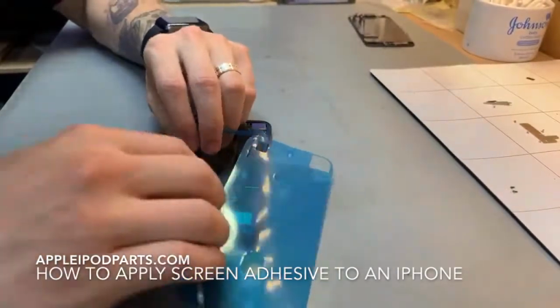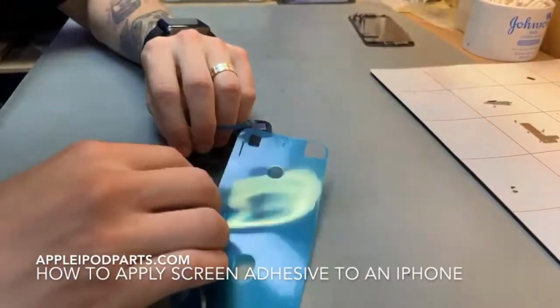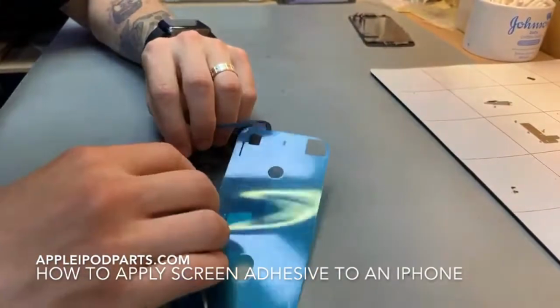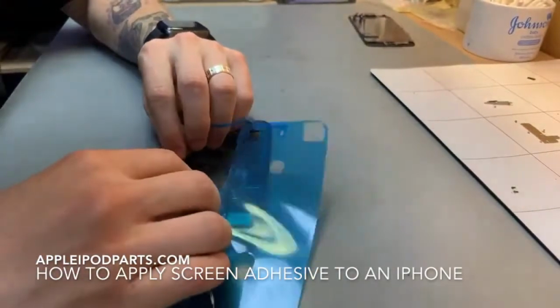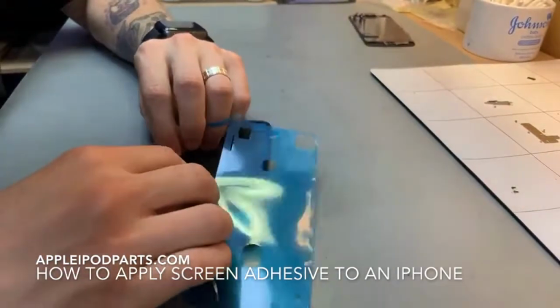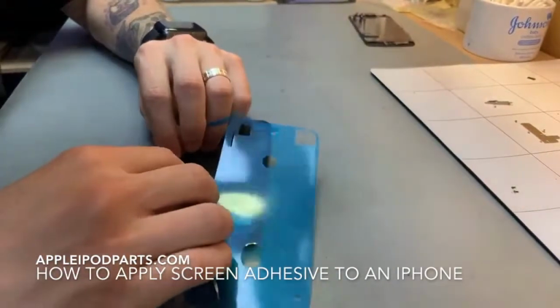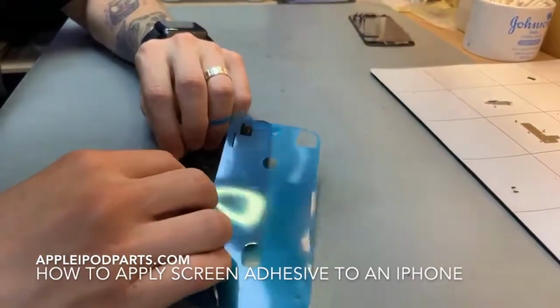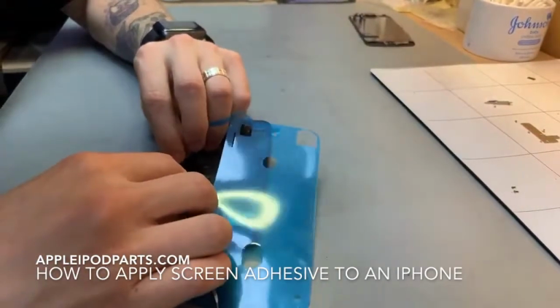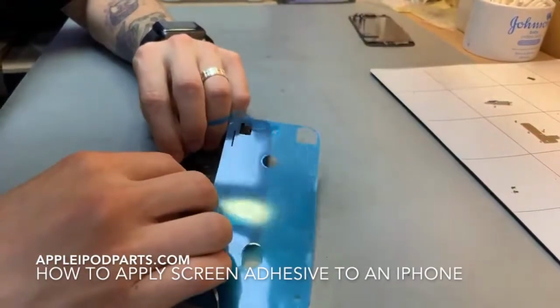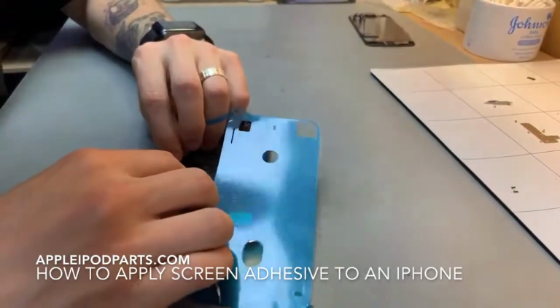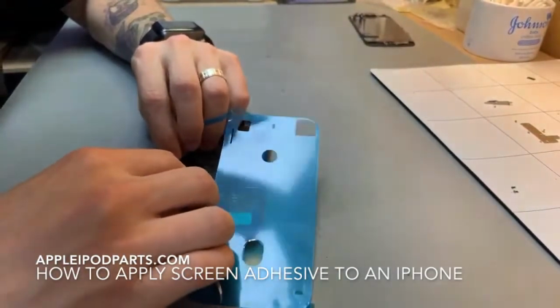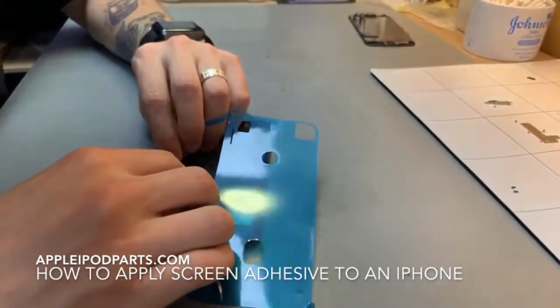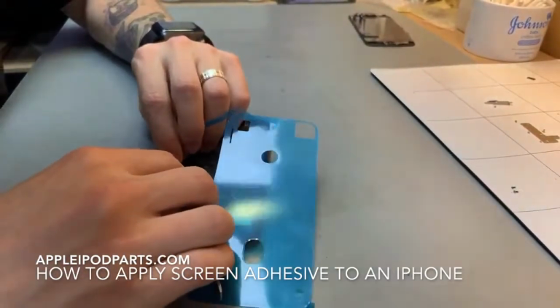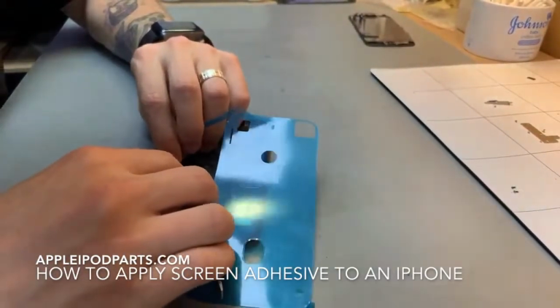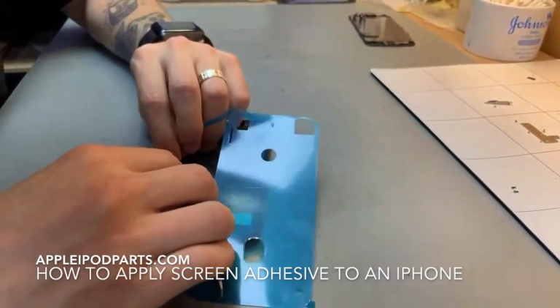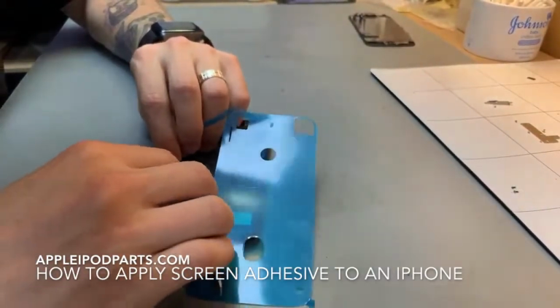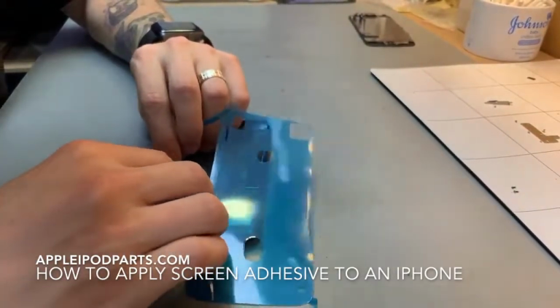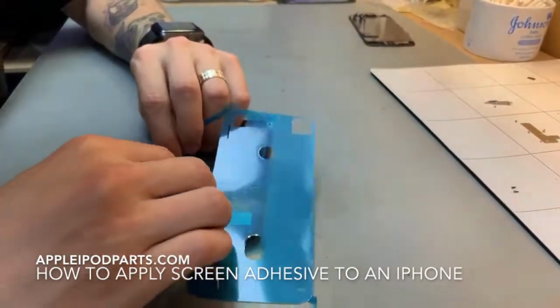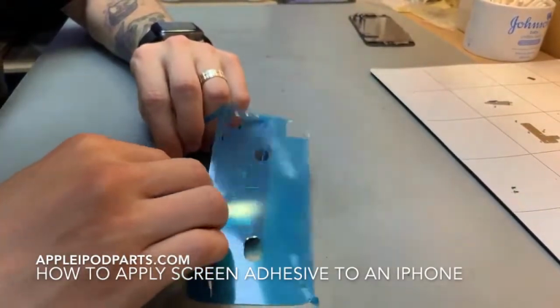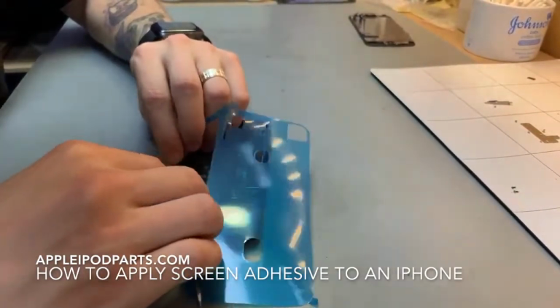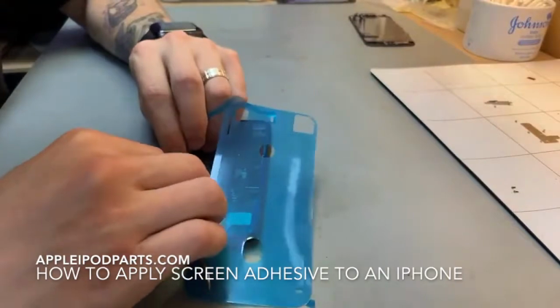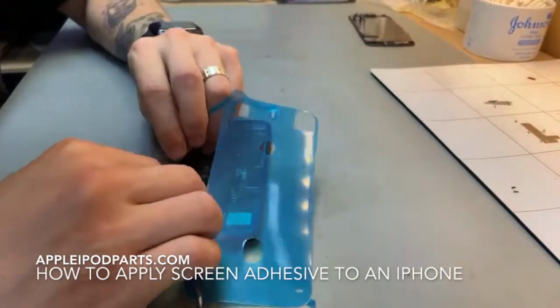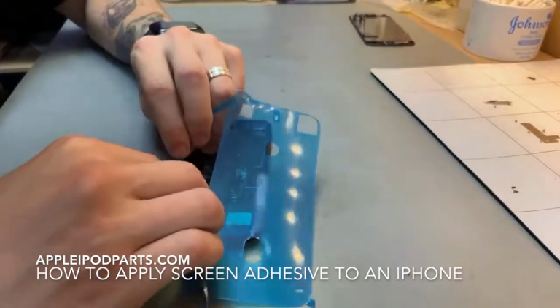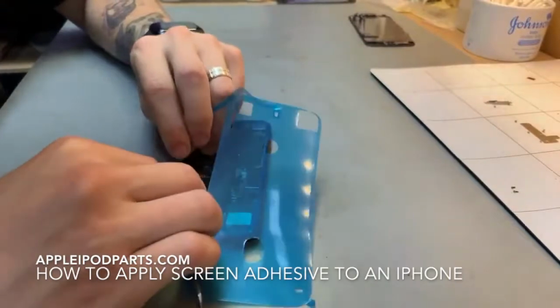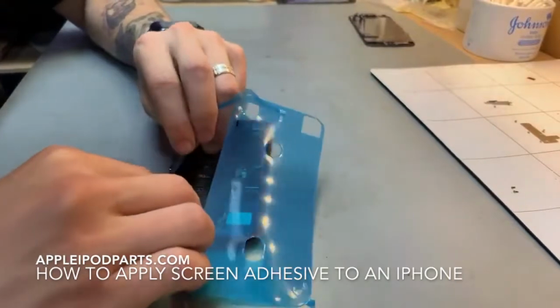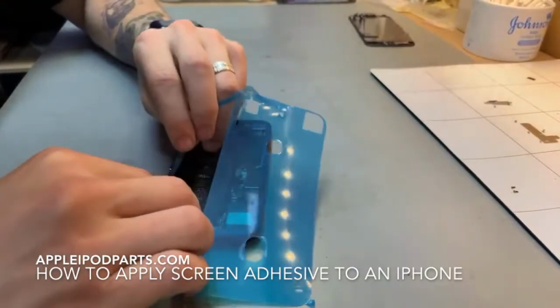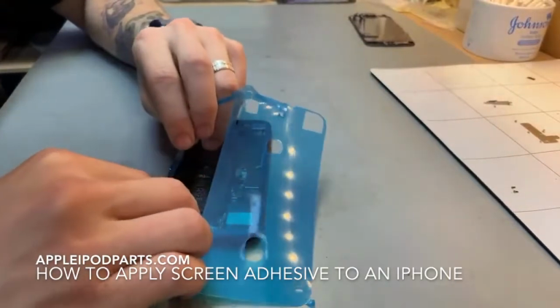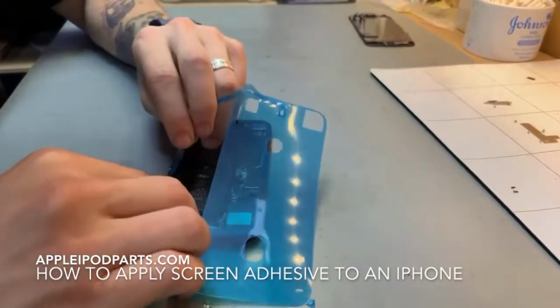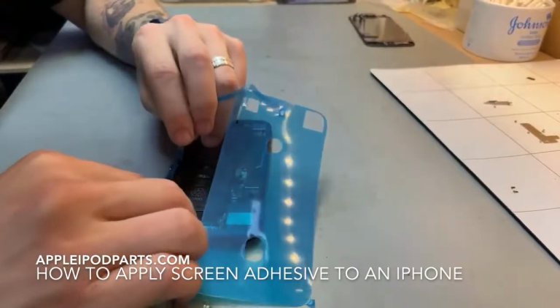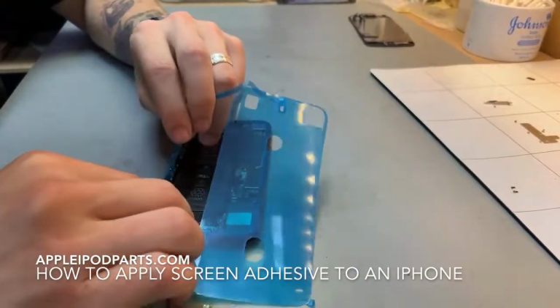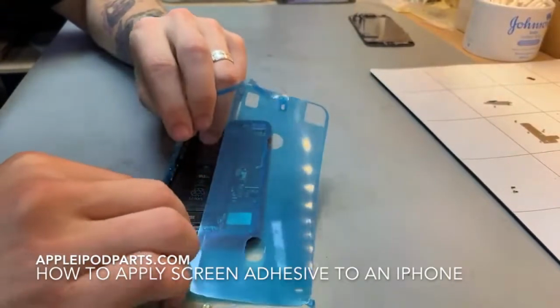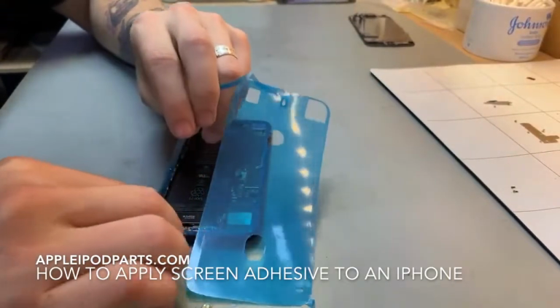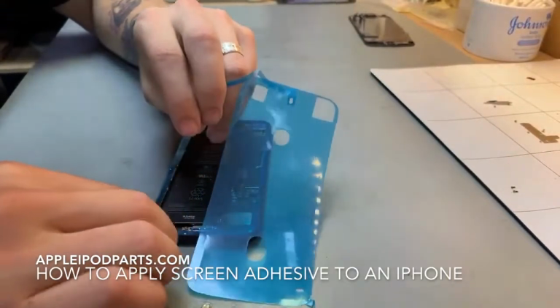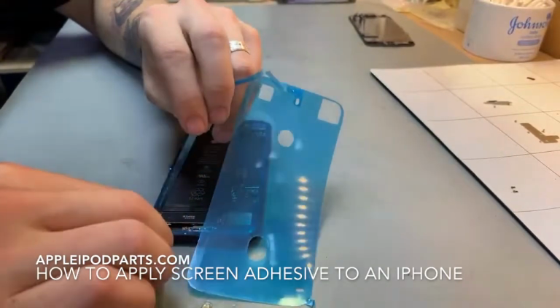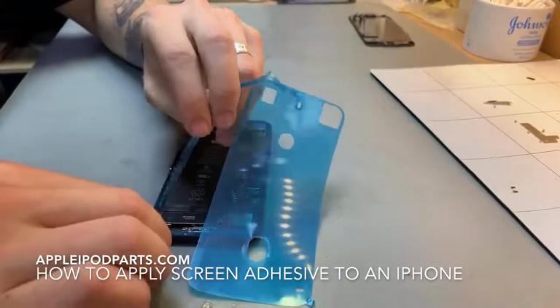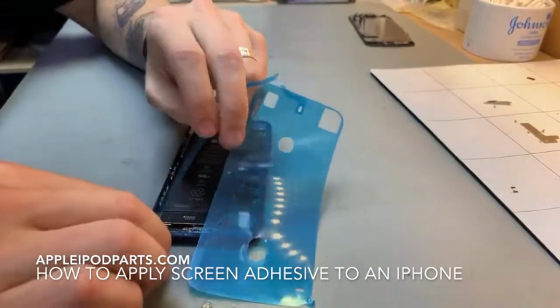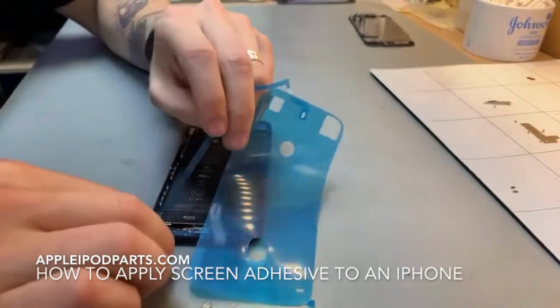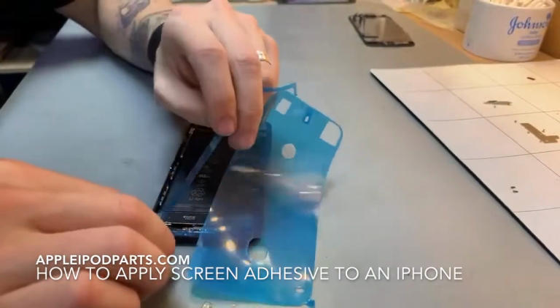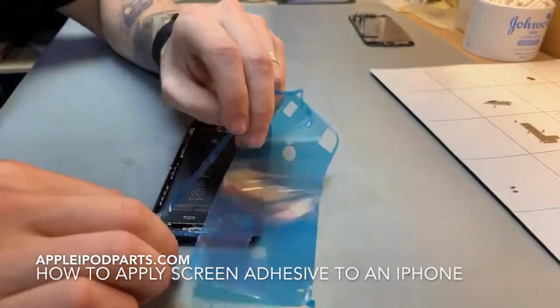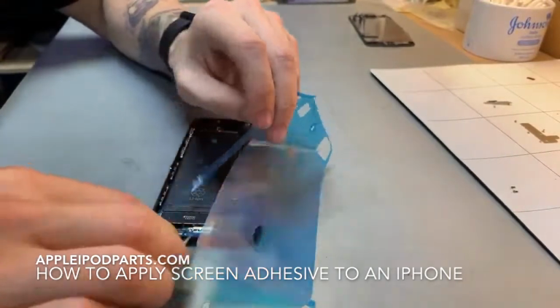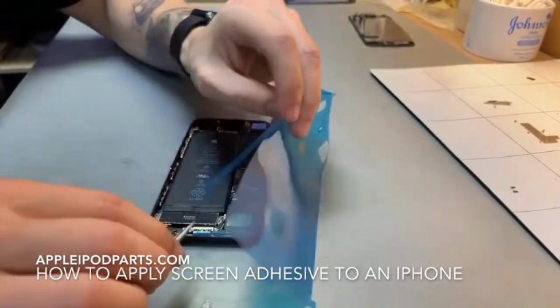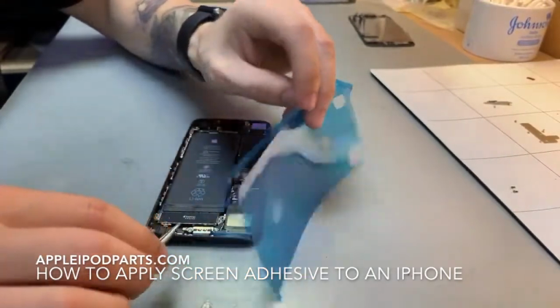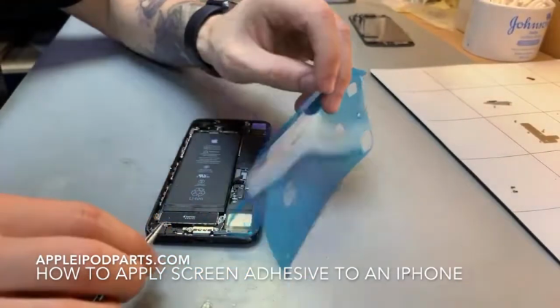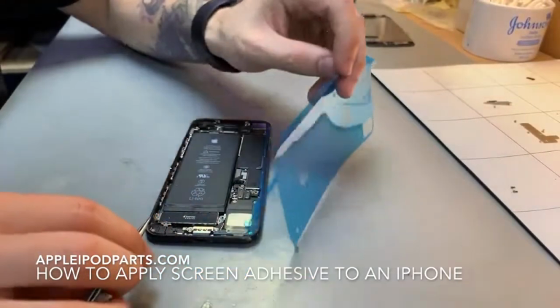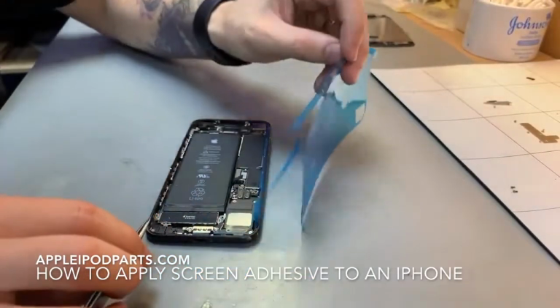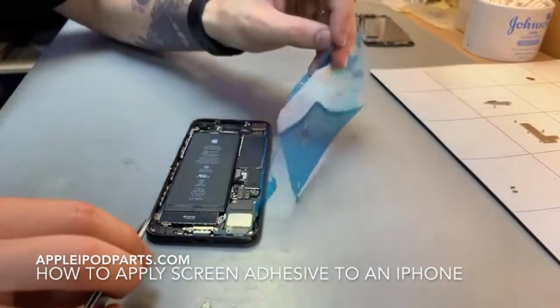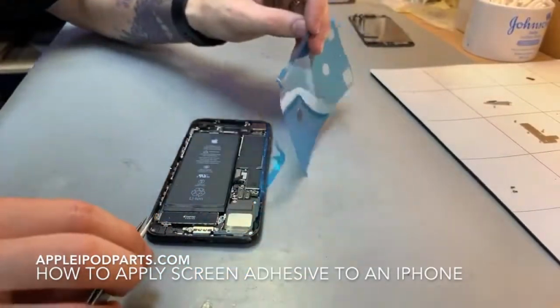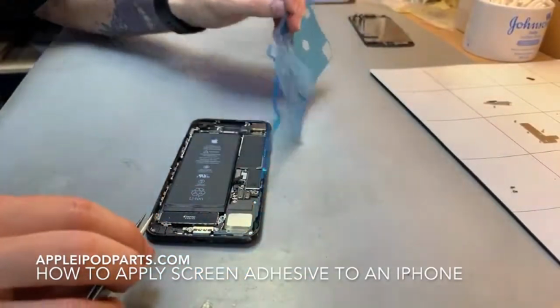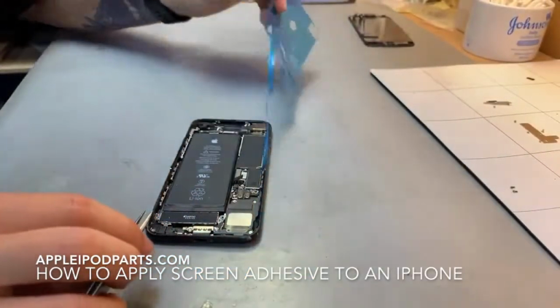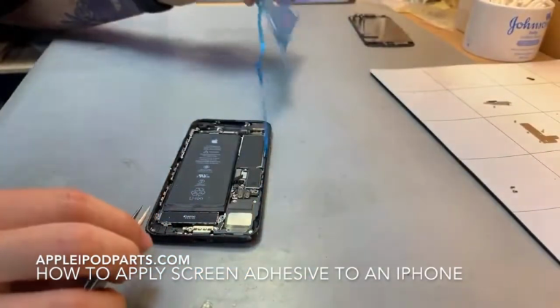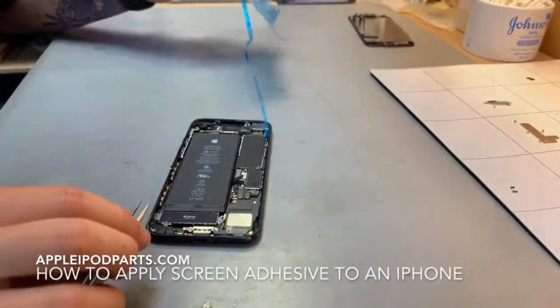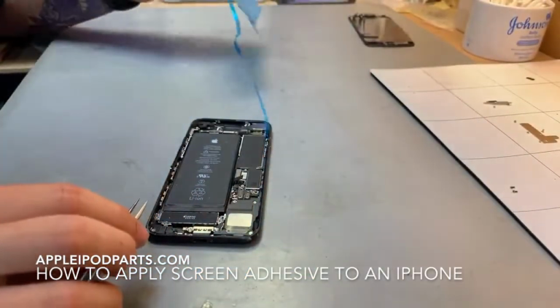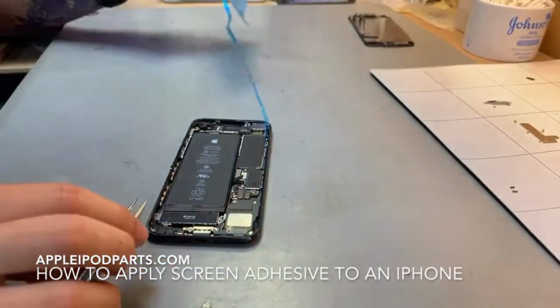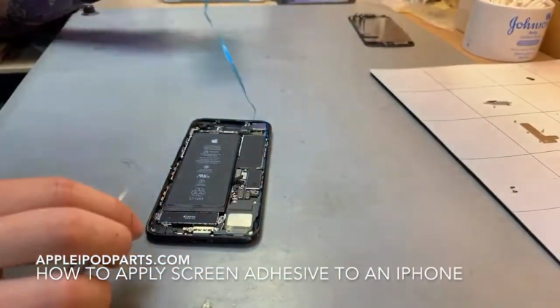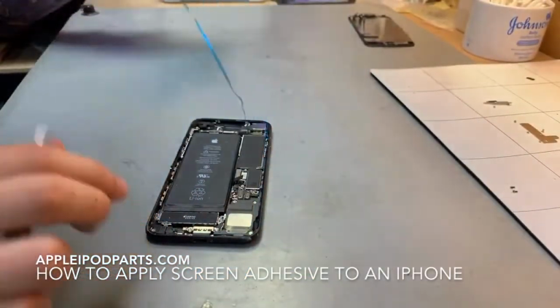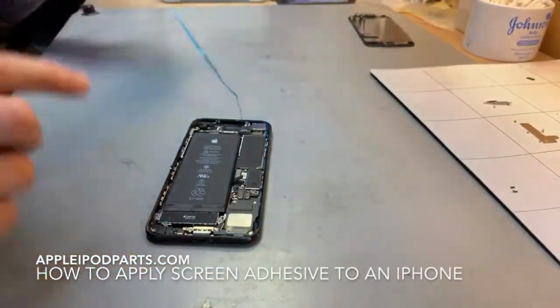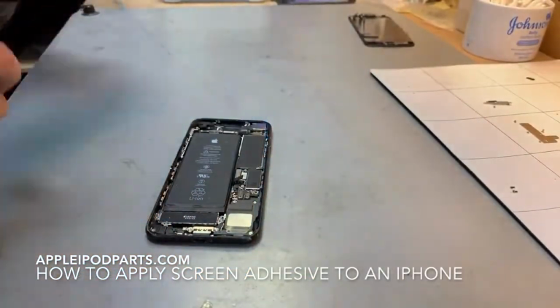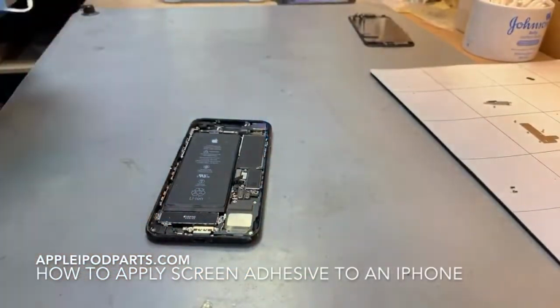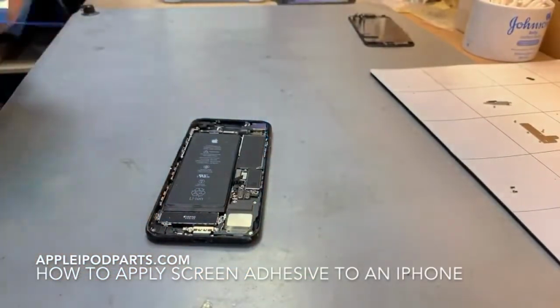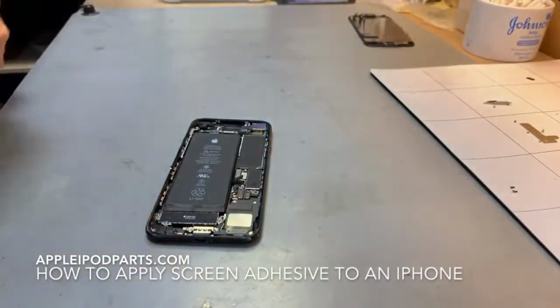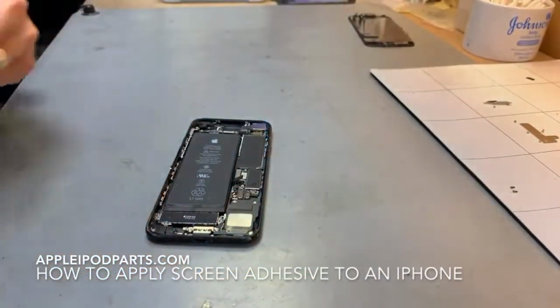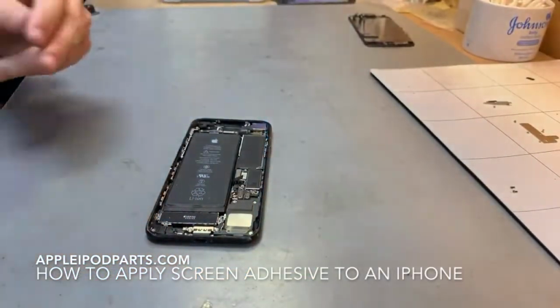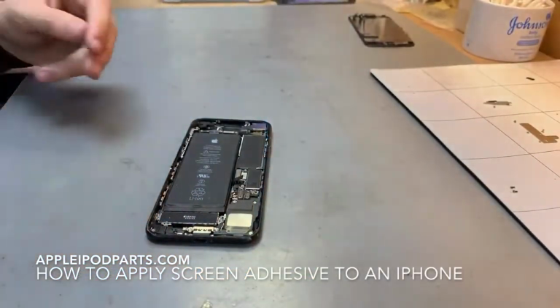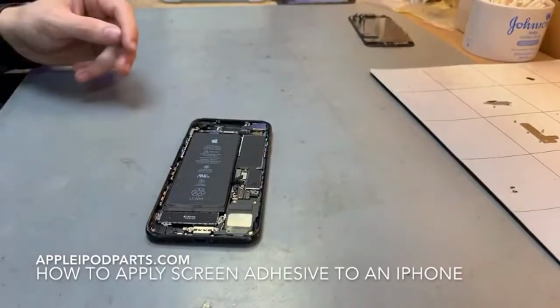The adhesive starts lifting up, just get another tool to go over it, make sure it stays down, like so.